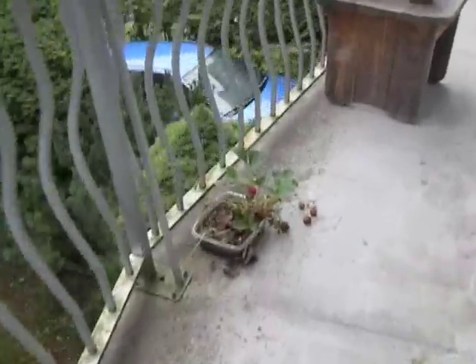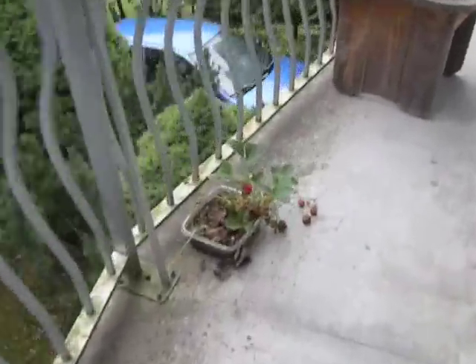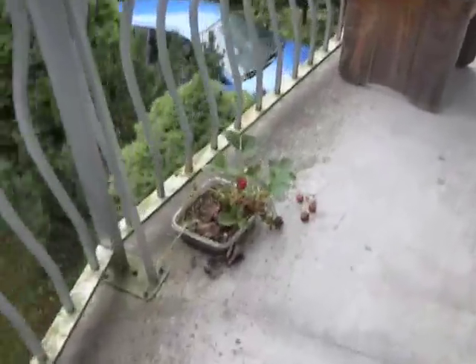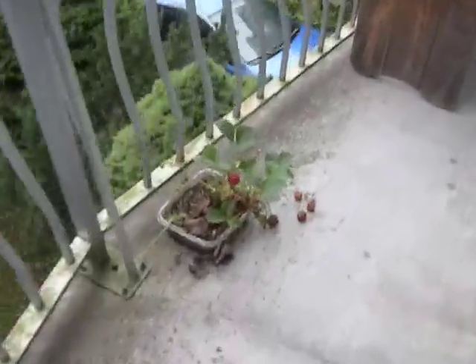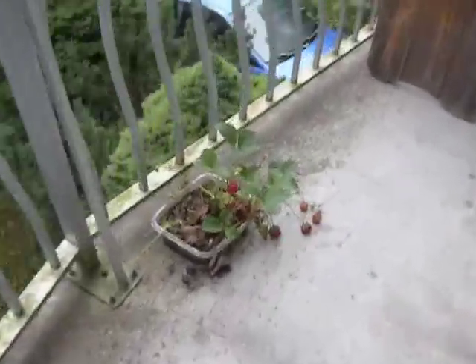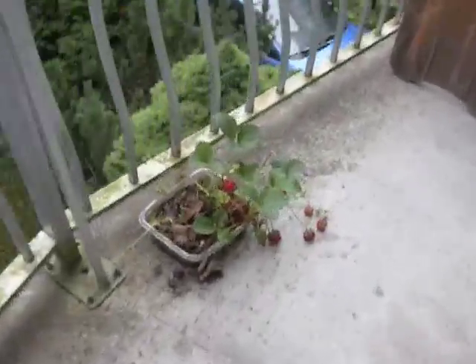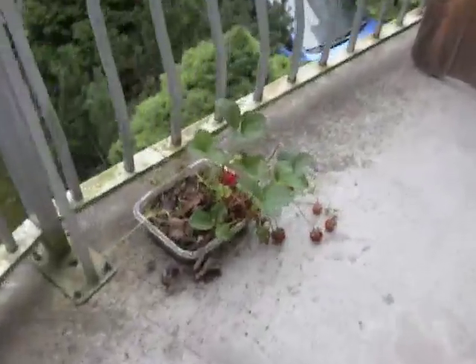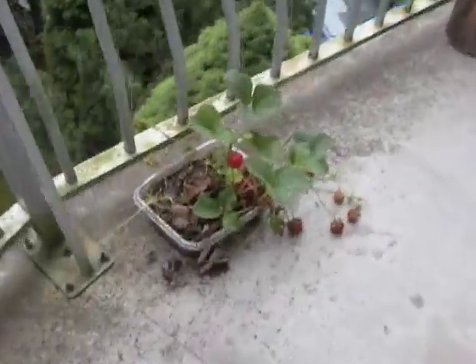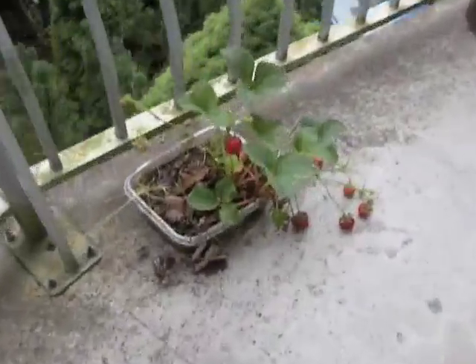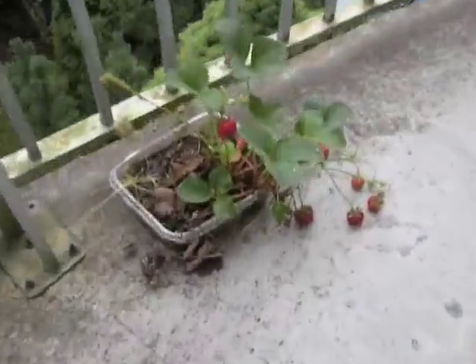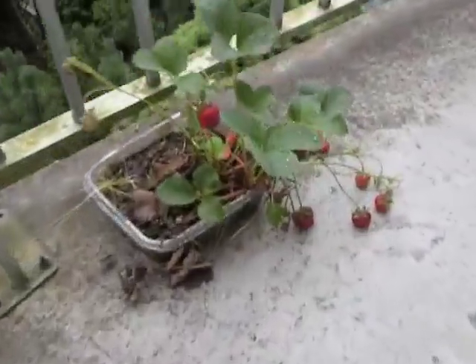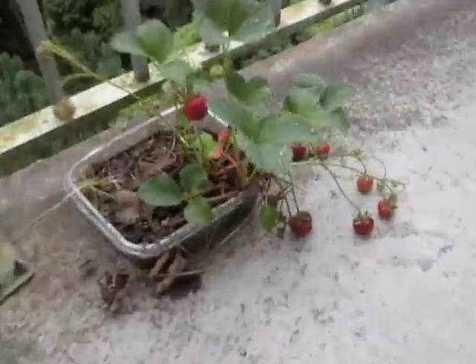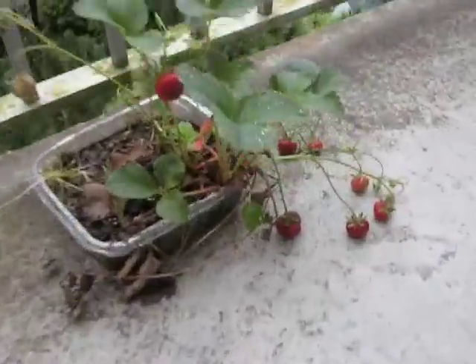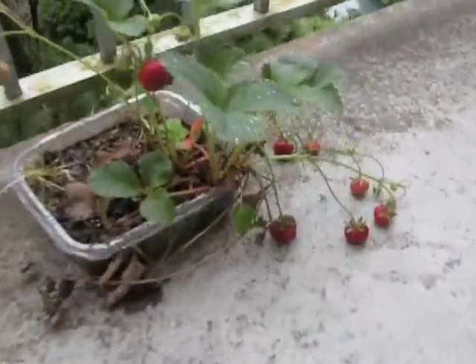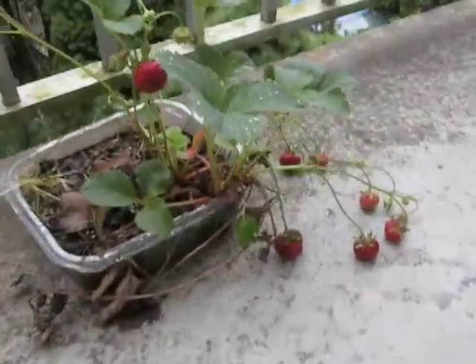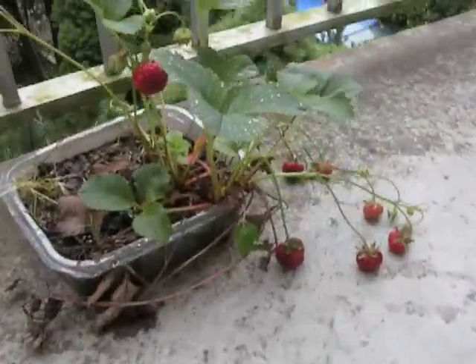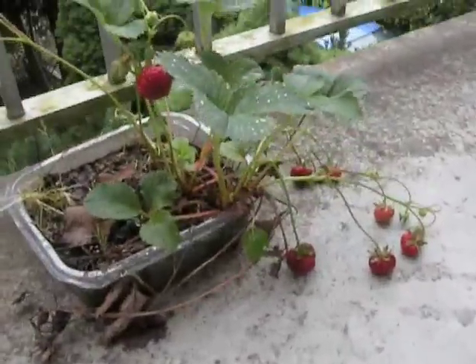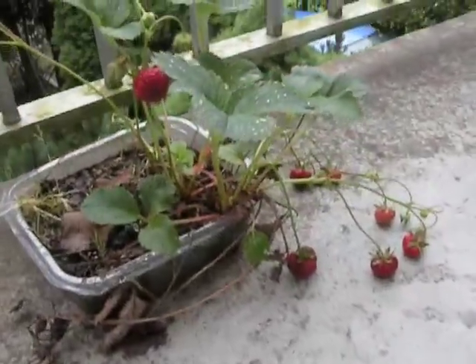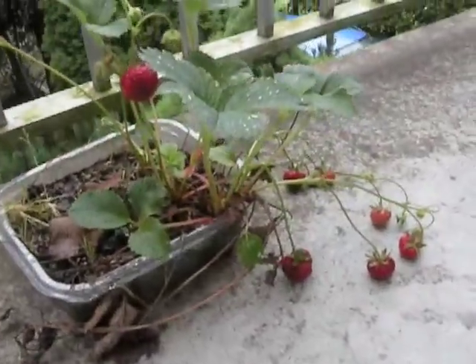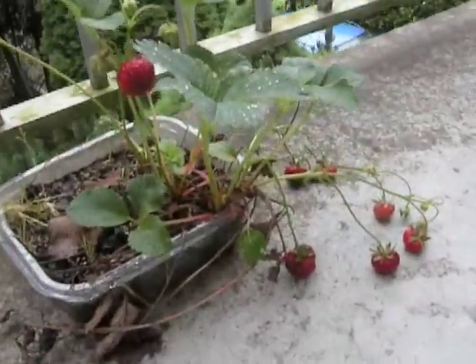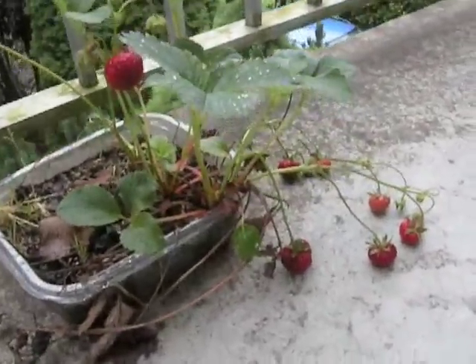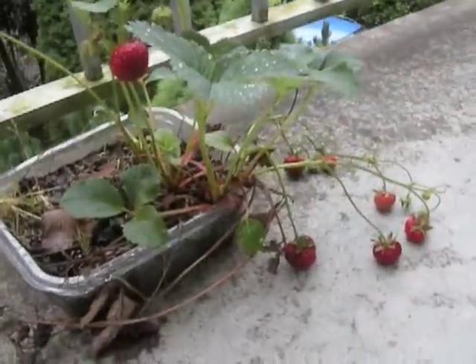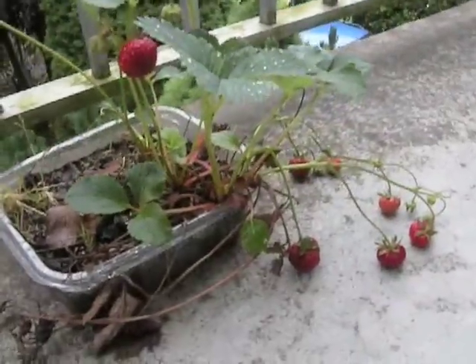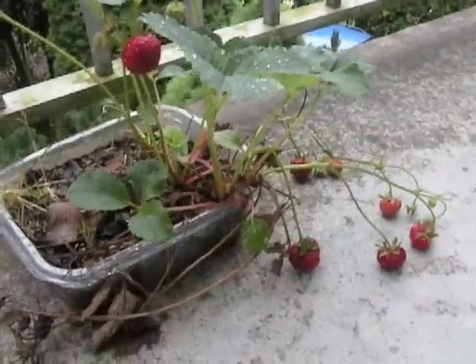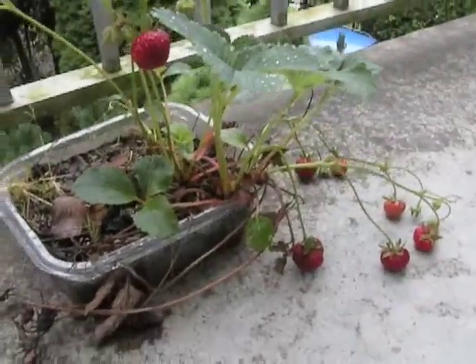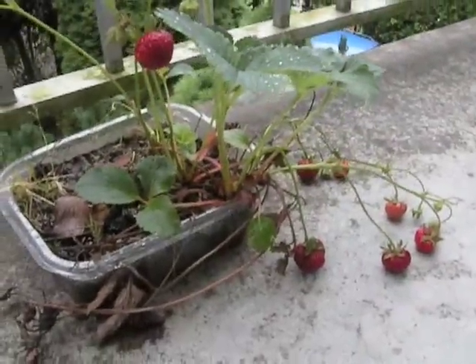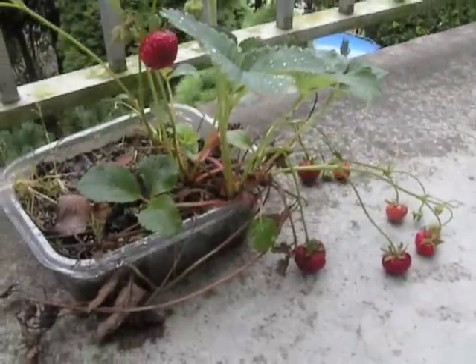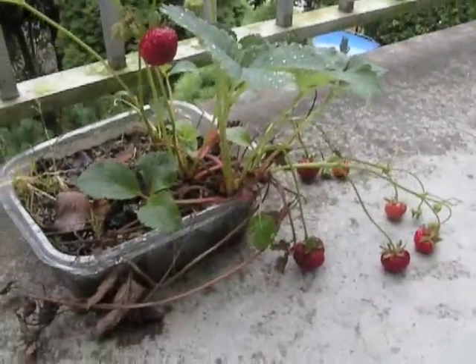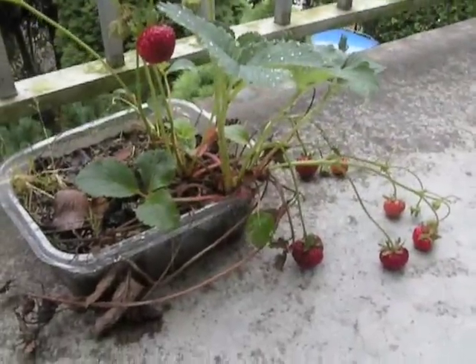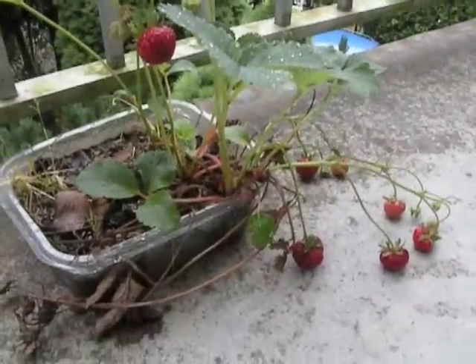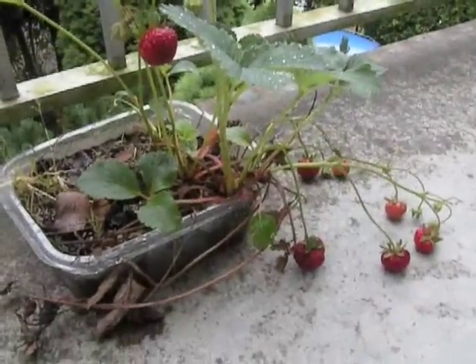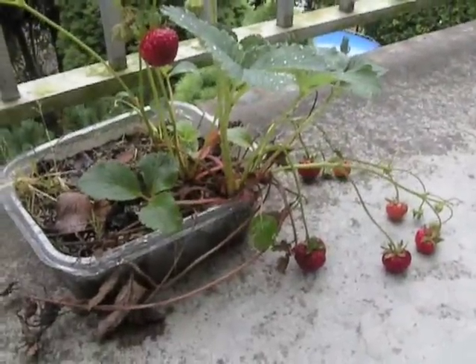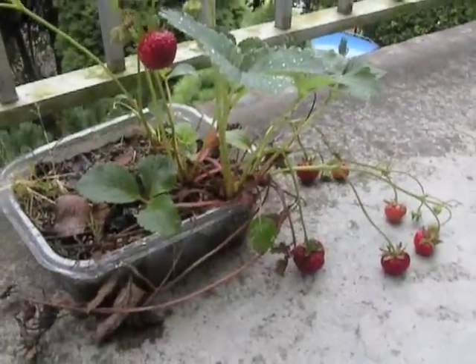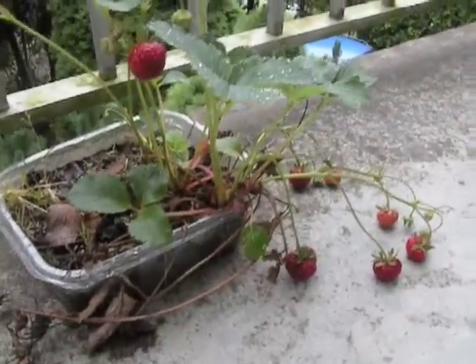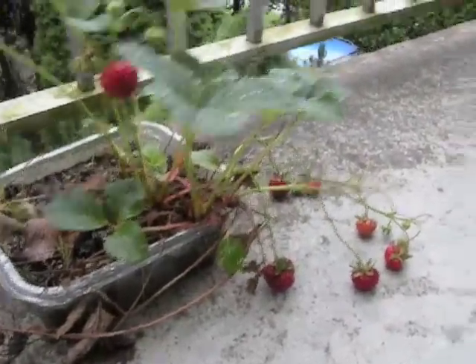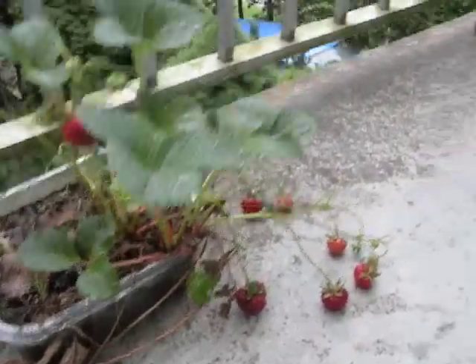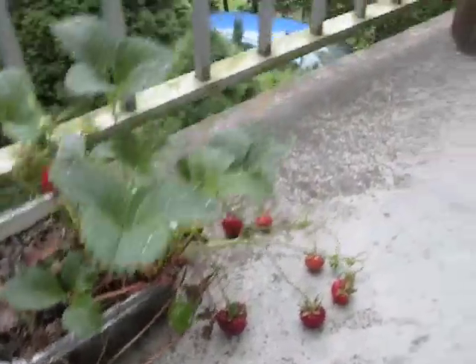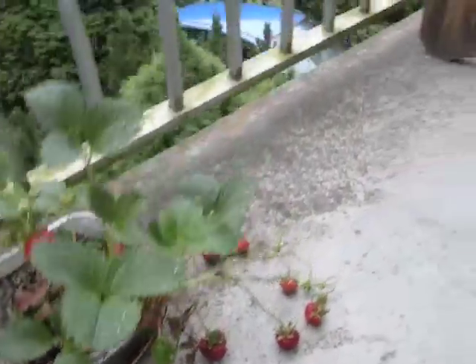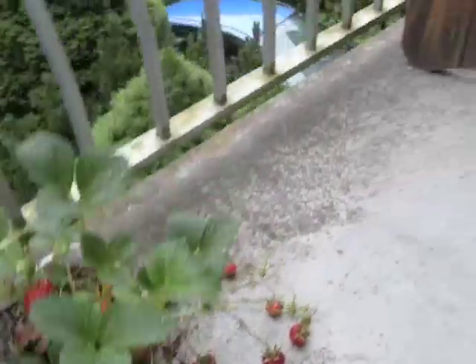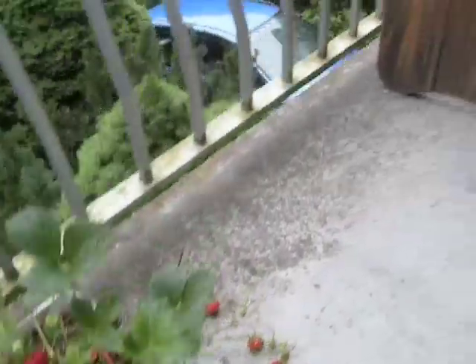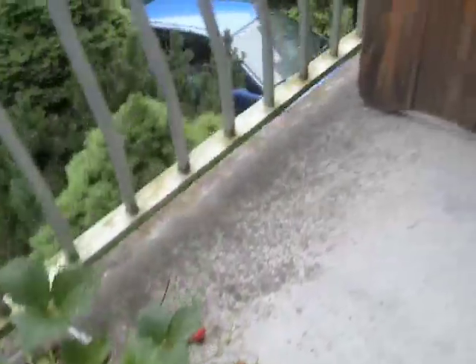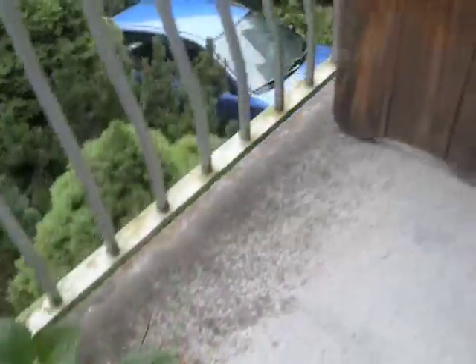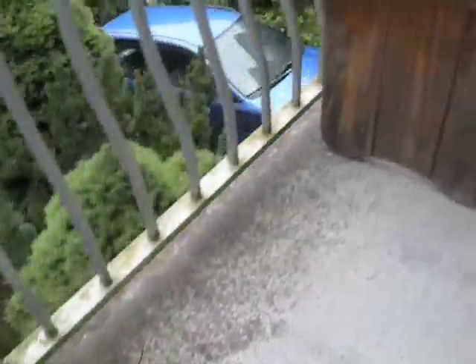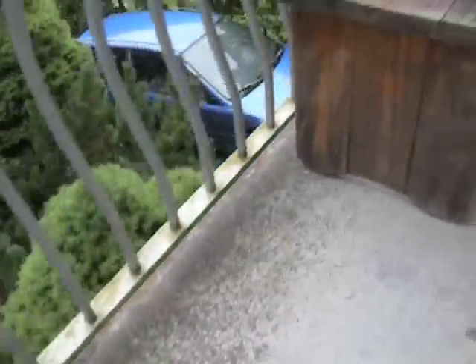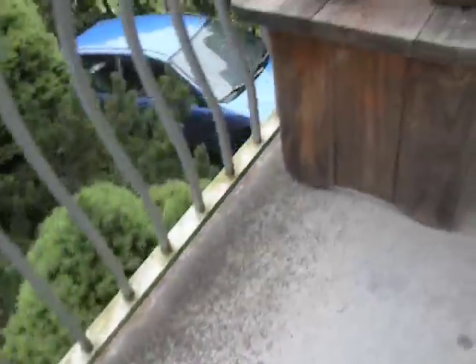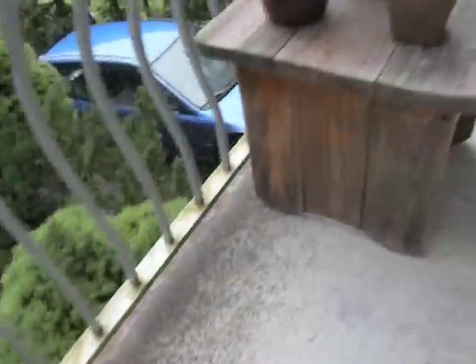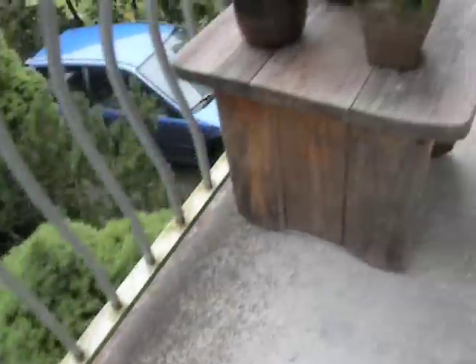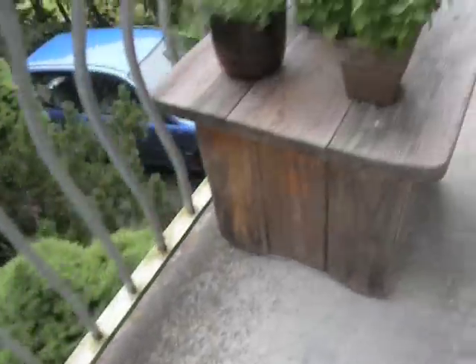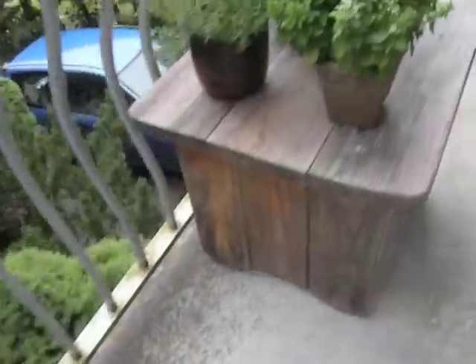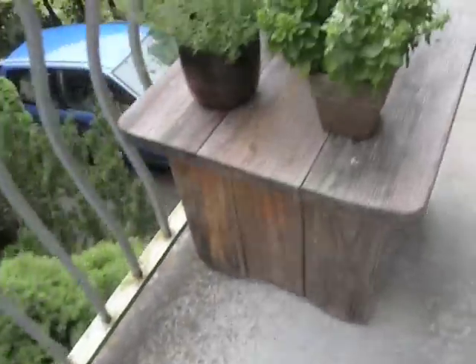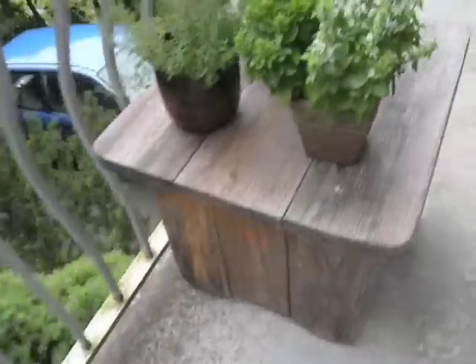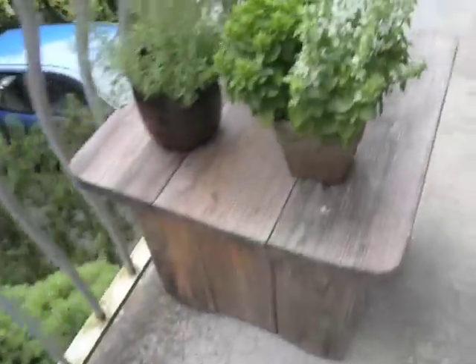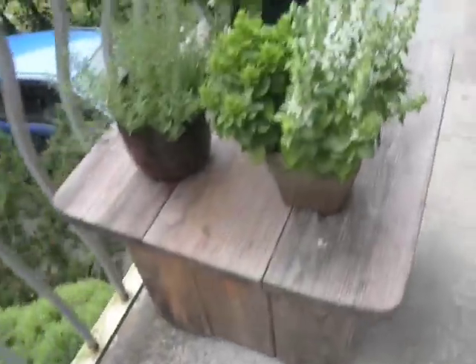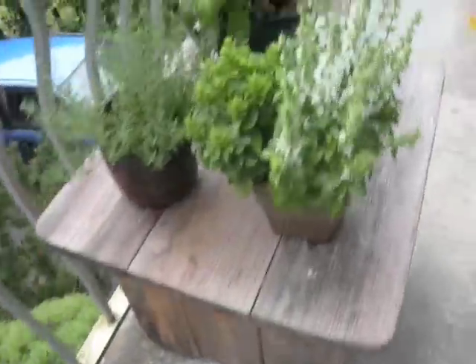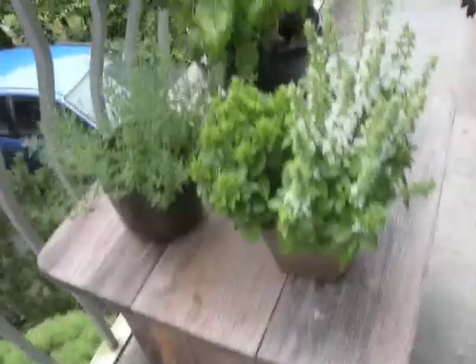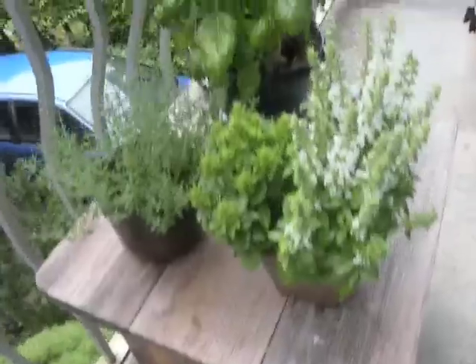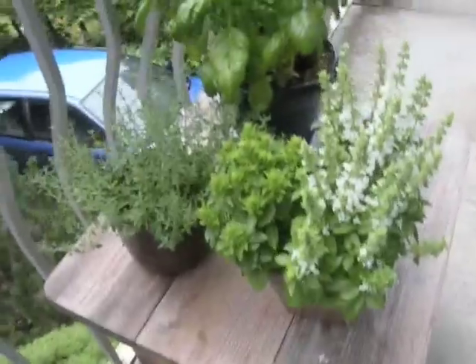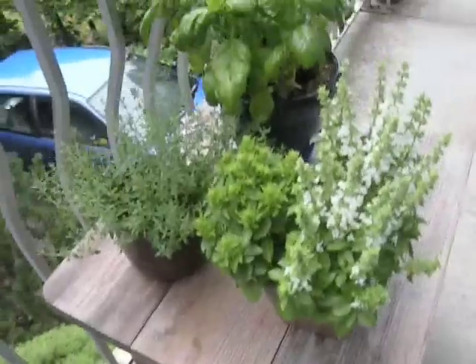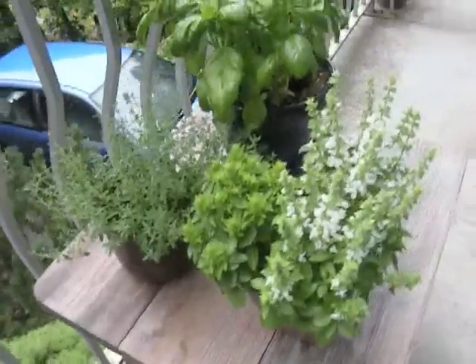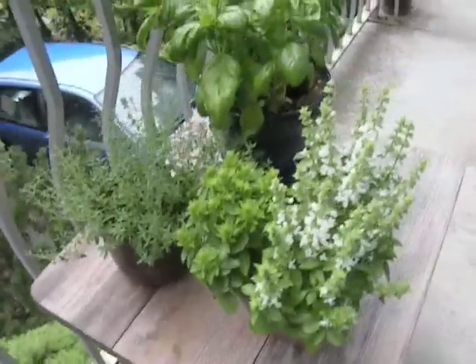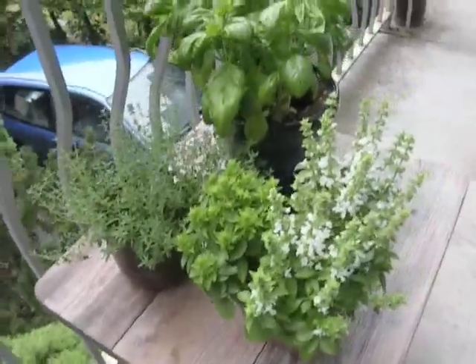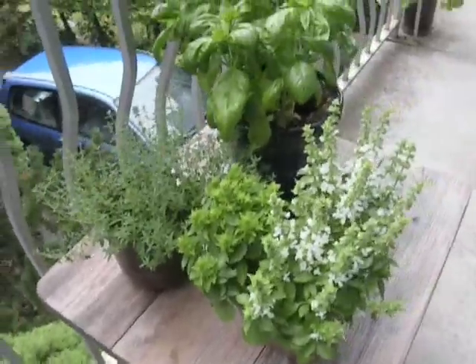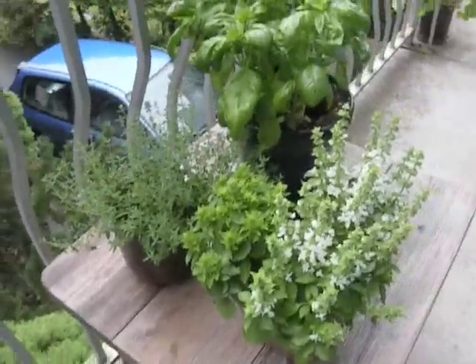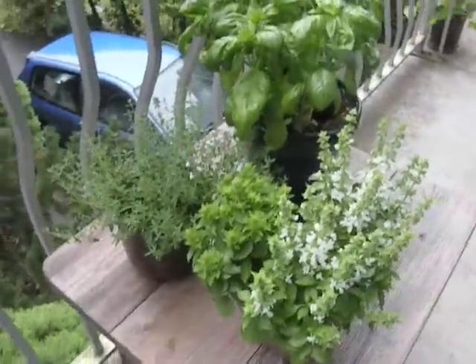This is a bit embarrassing — a bit of plant abuse — but it shows how many strawberries you can even grow out of a plant in a recycling container.